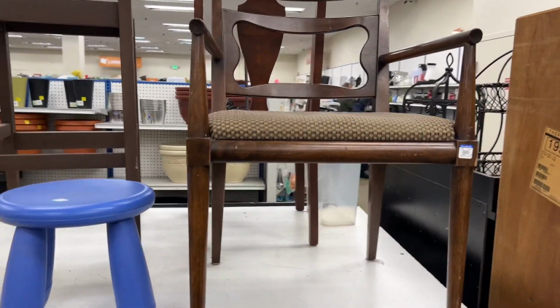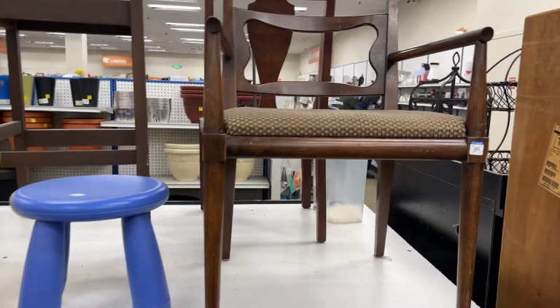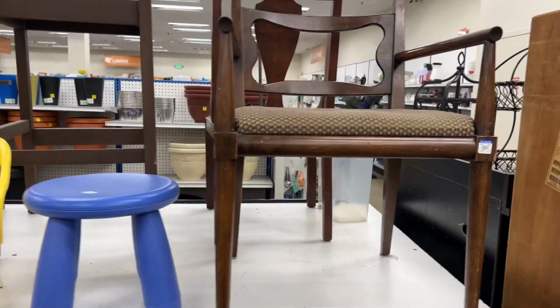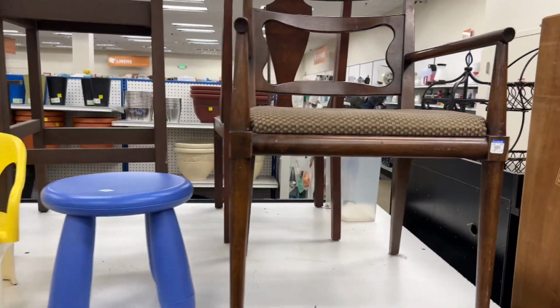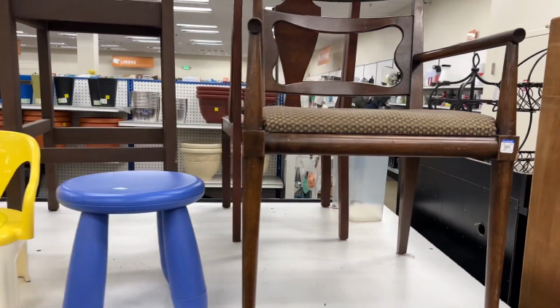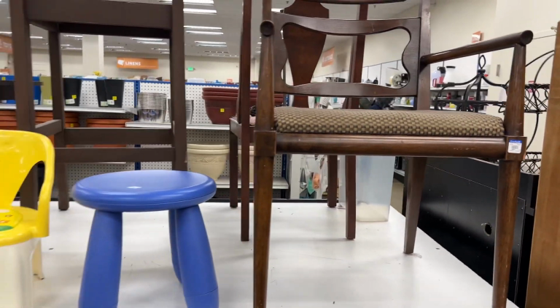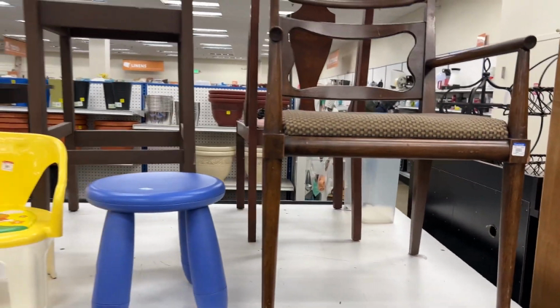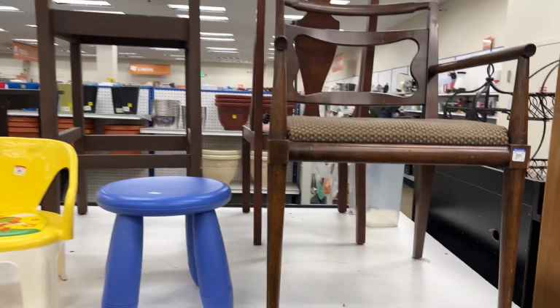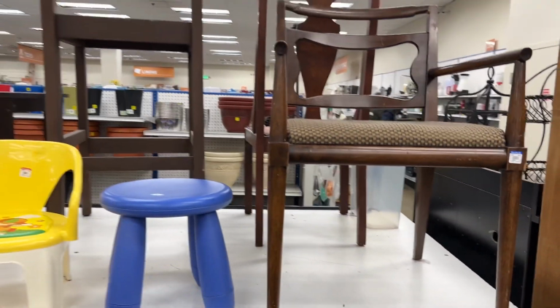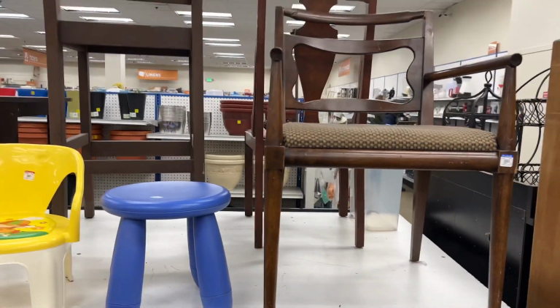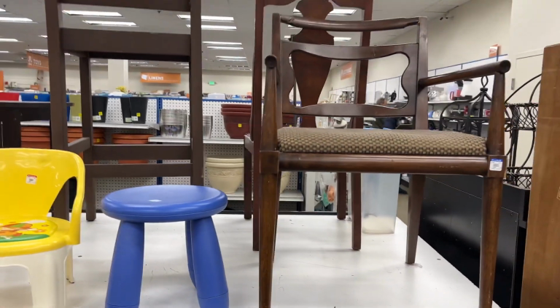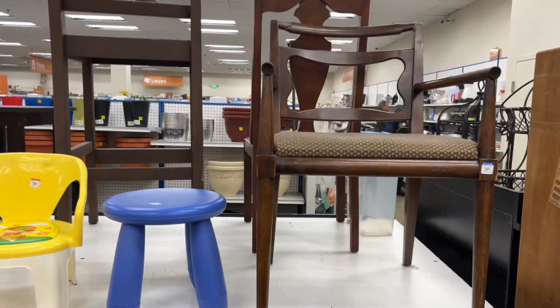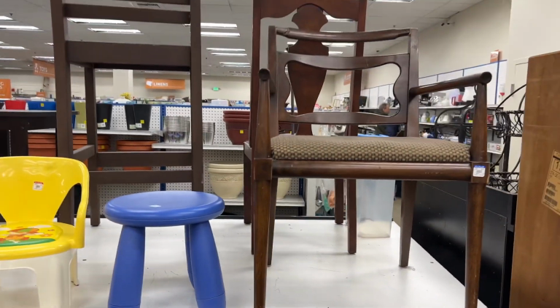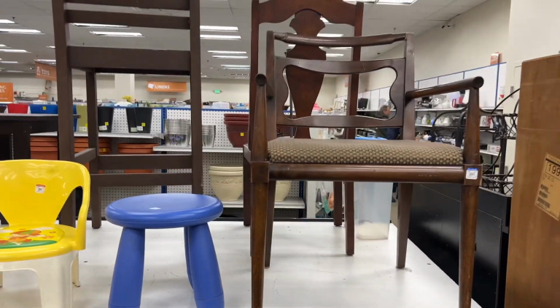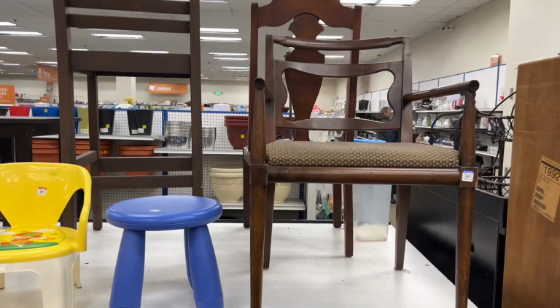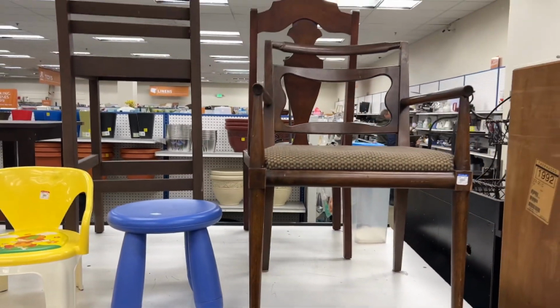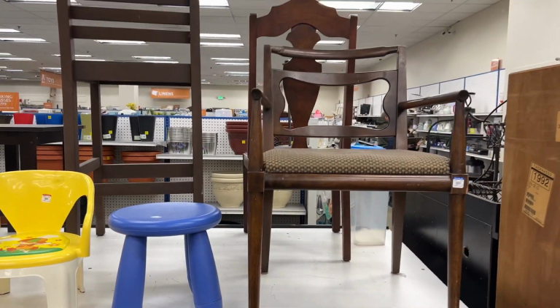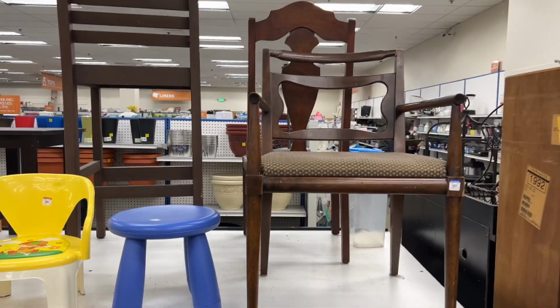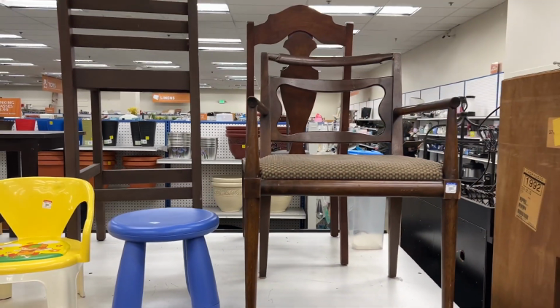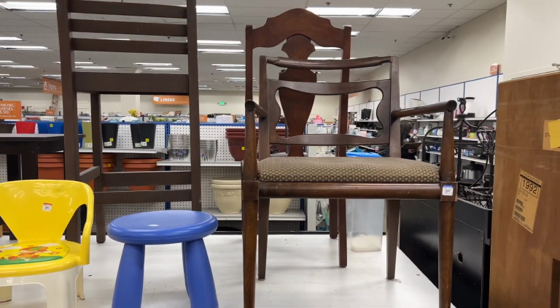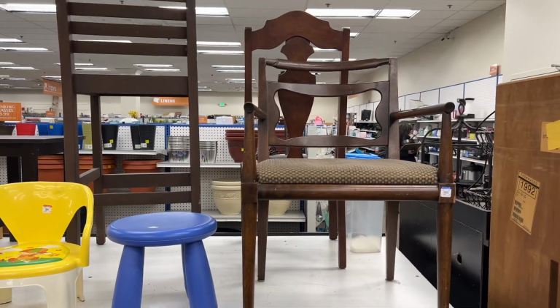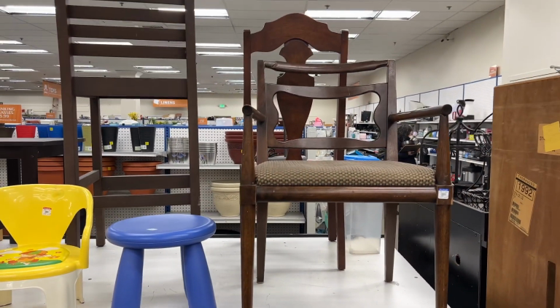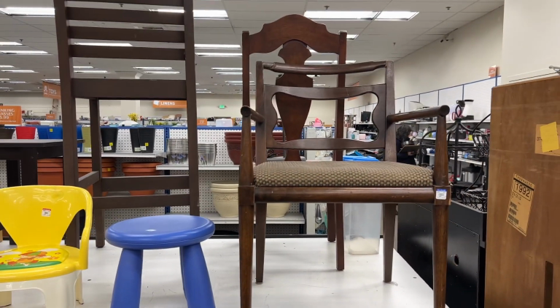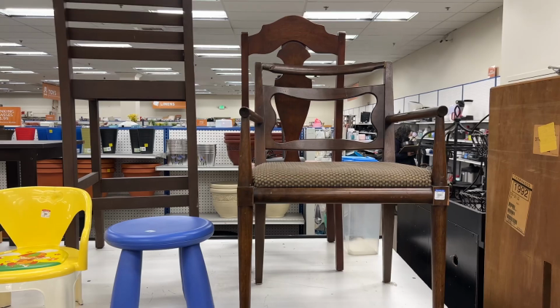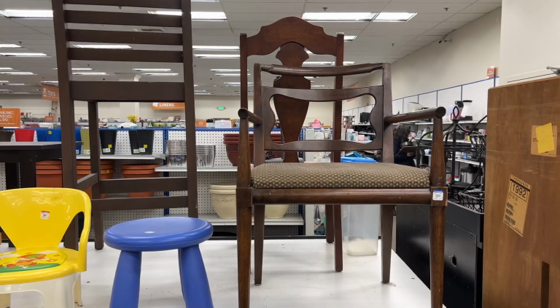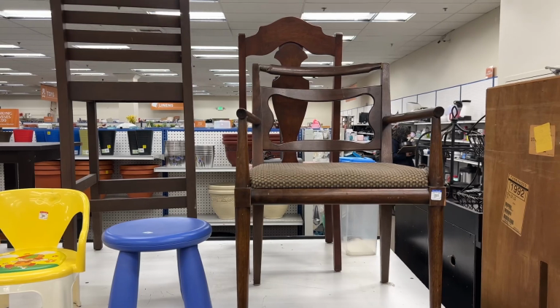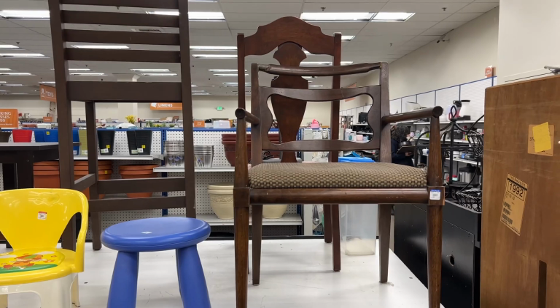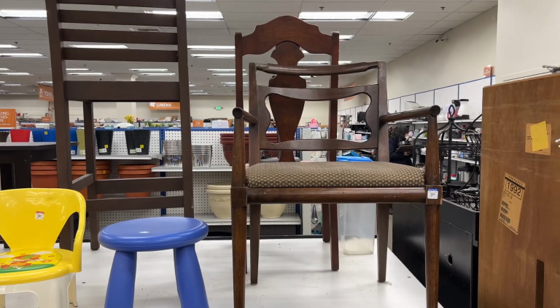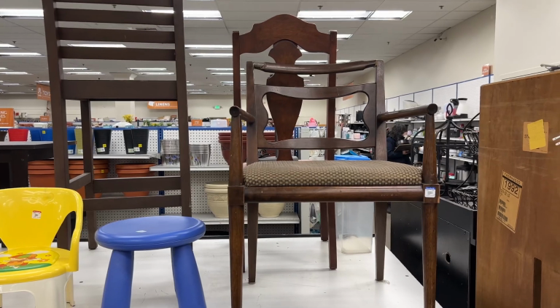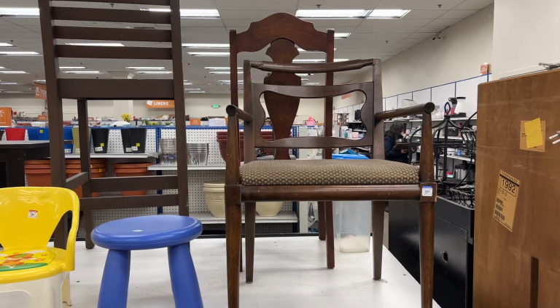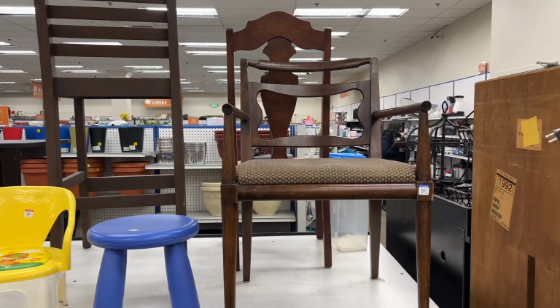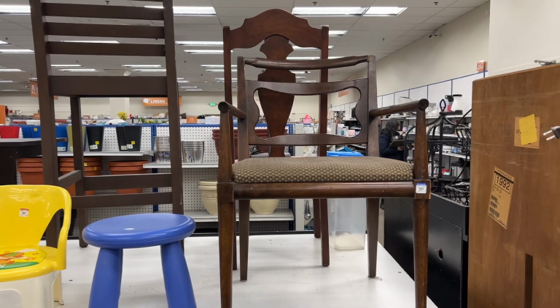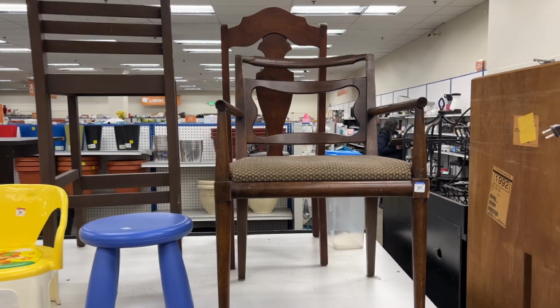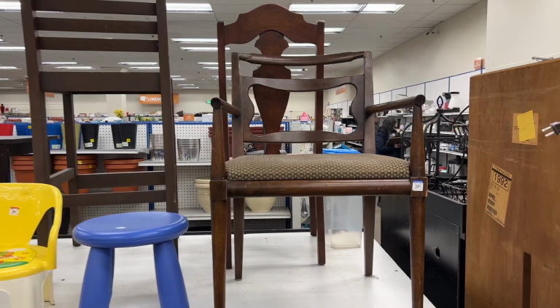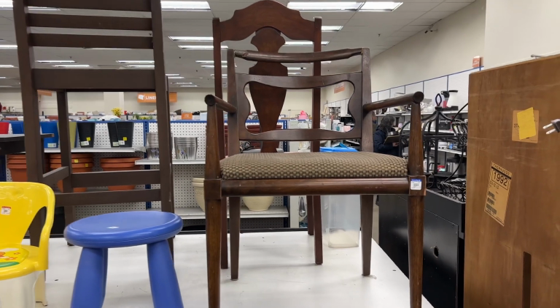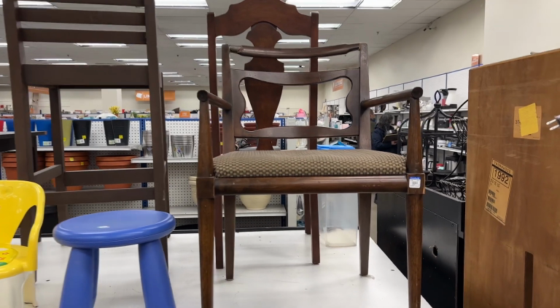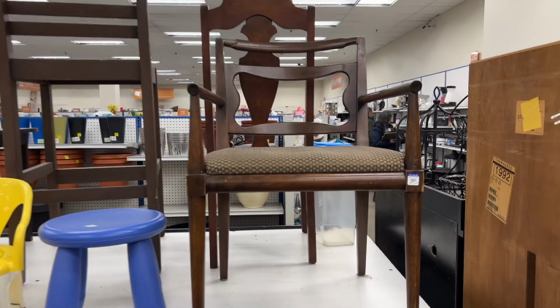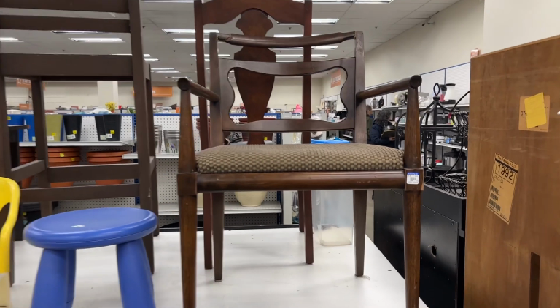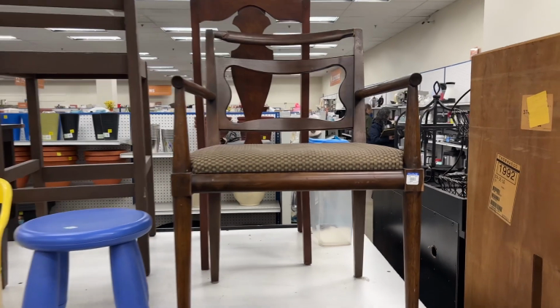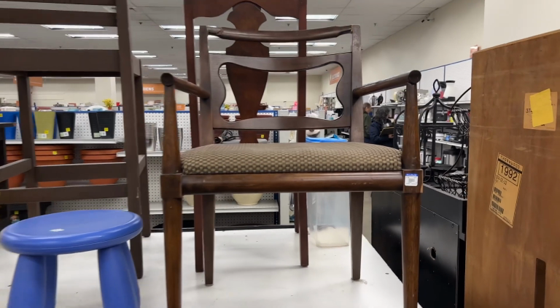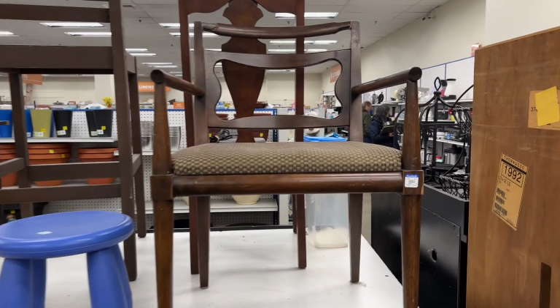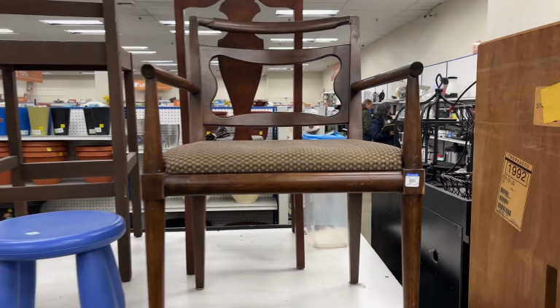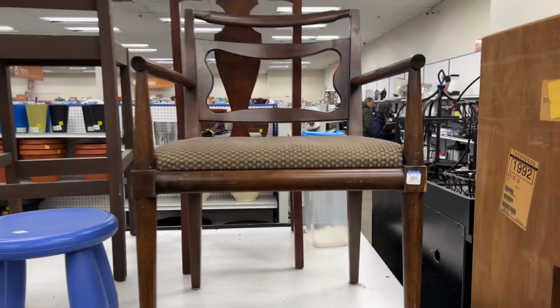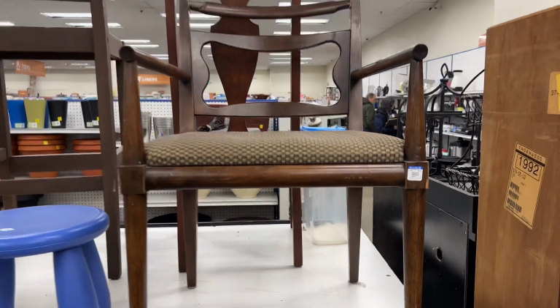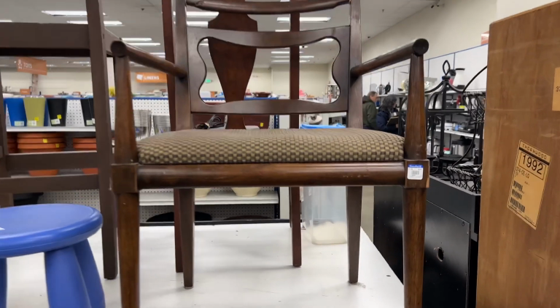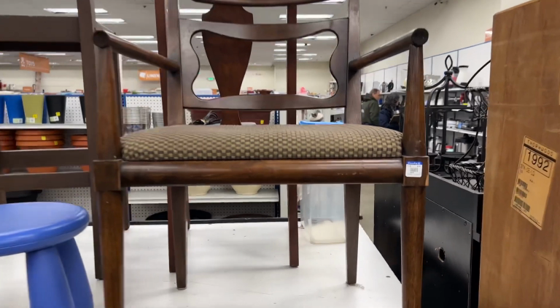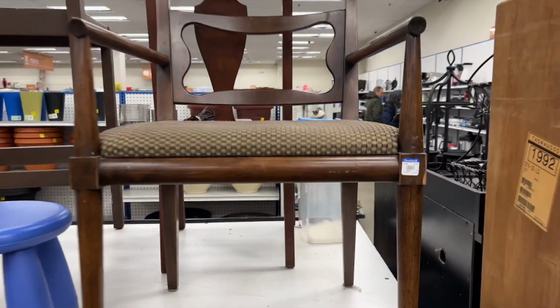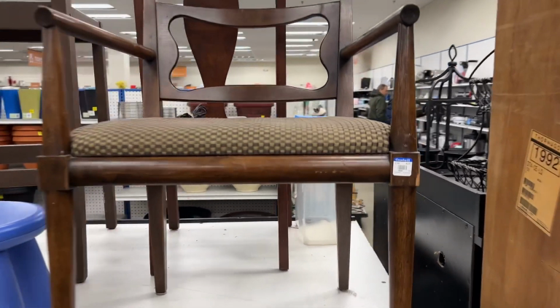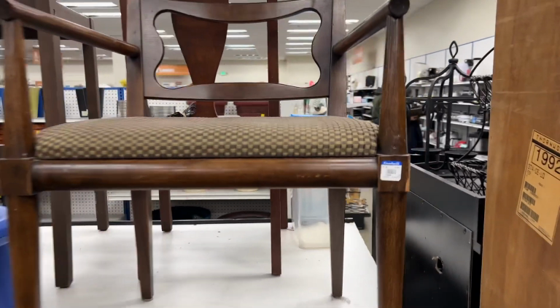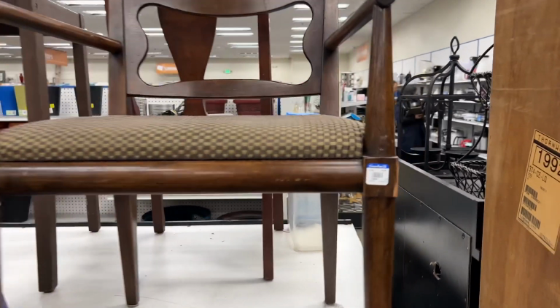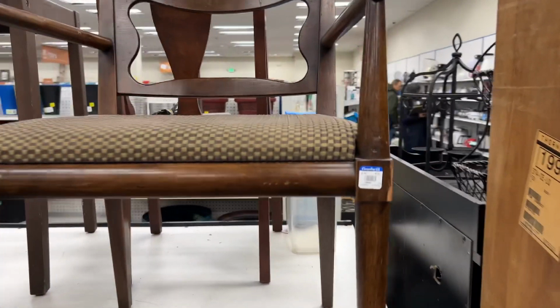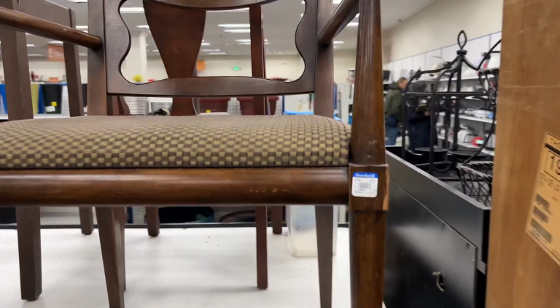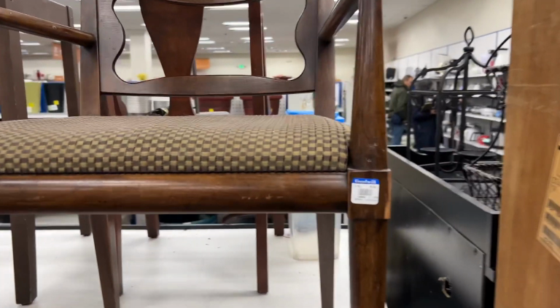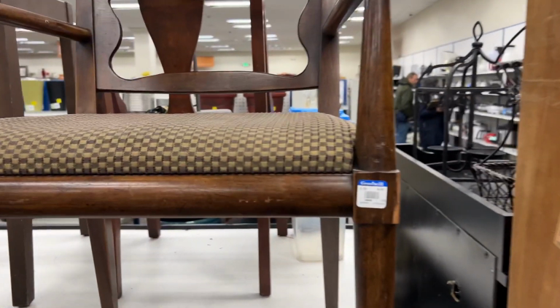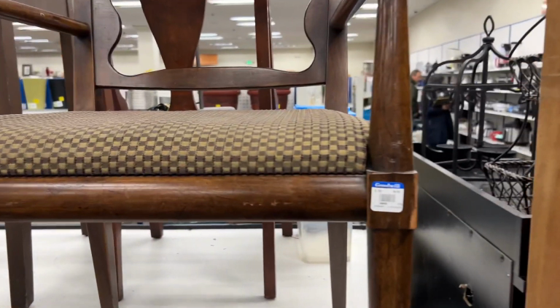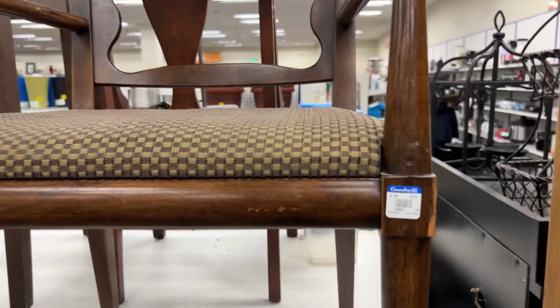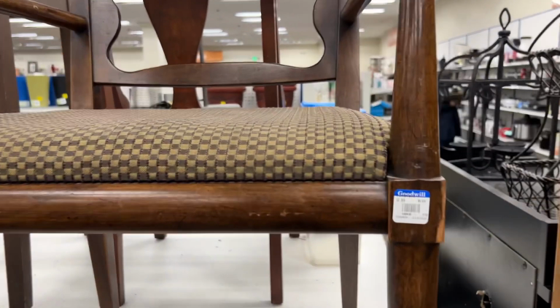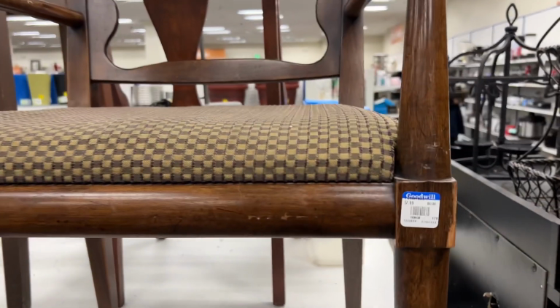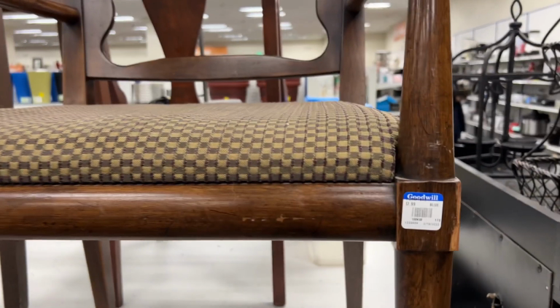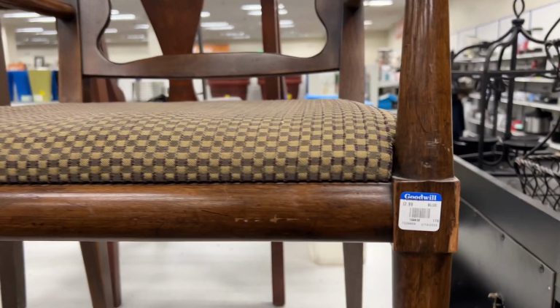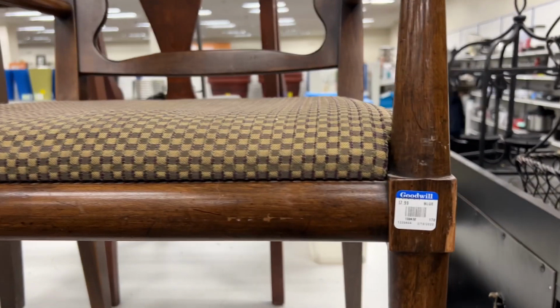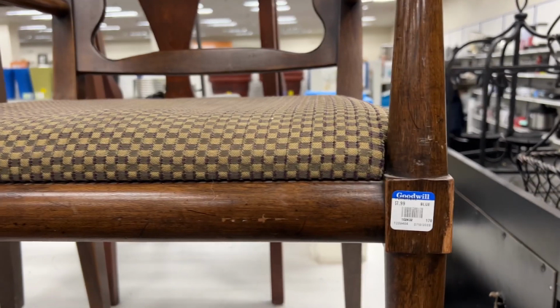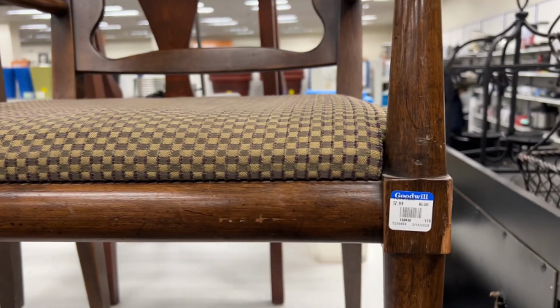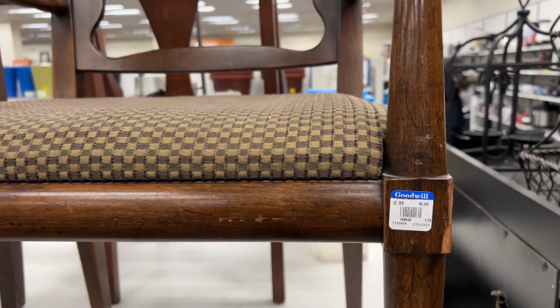Number seven: bring a friend. Furniture shopping is always fun with a friend or your partner, and they can help you carry or transport the furniture if needed.